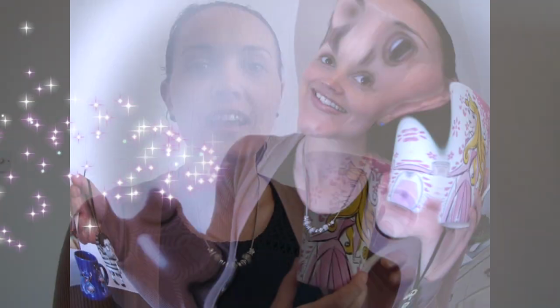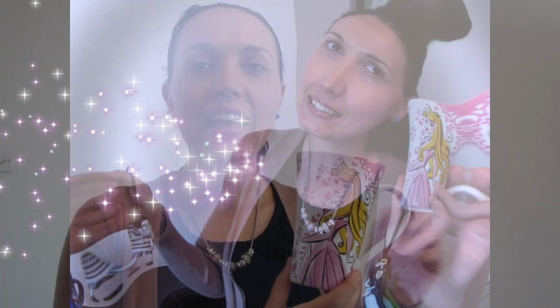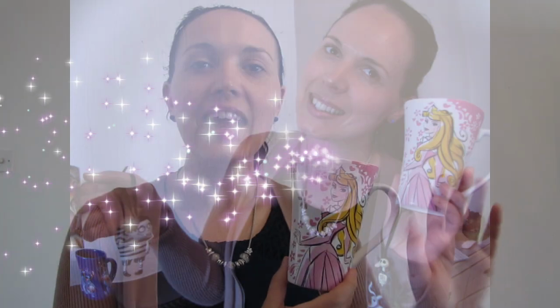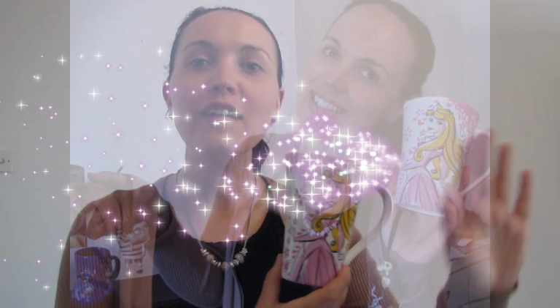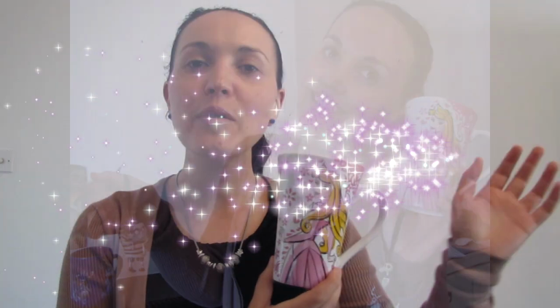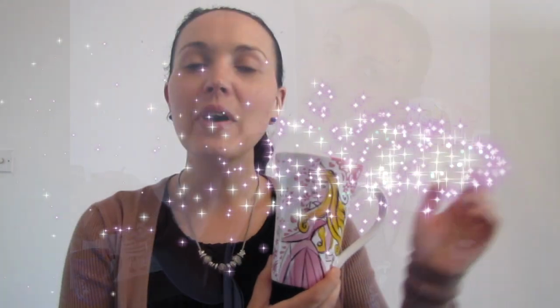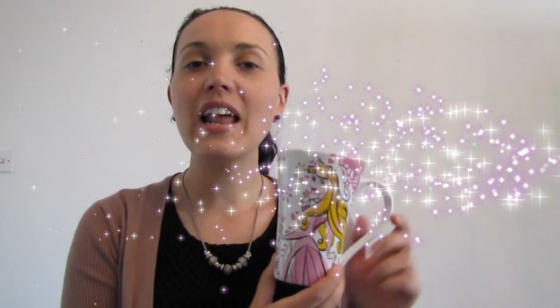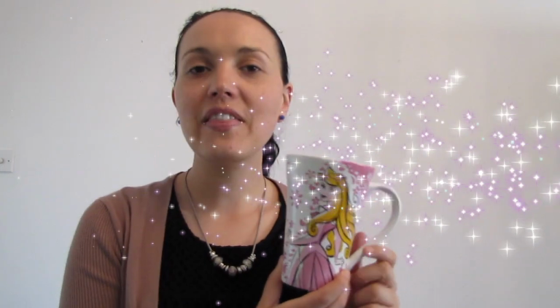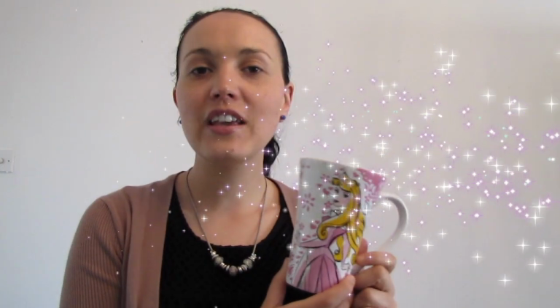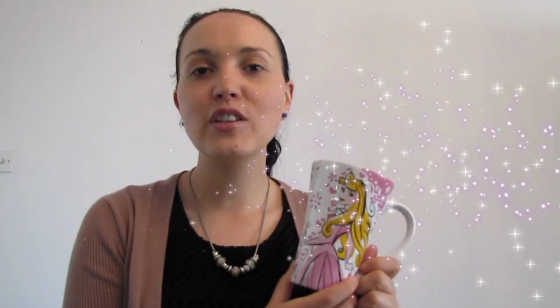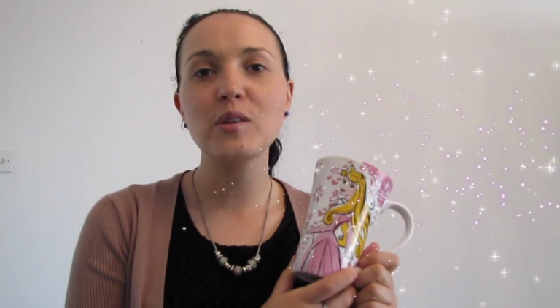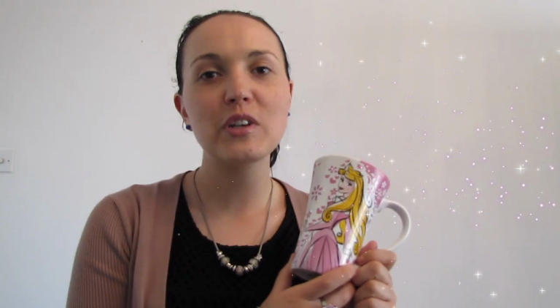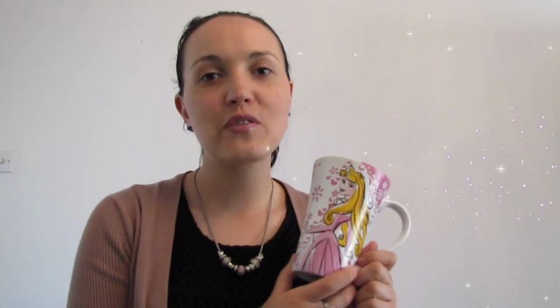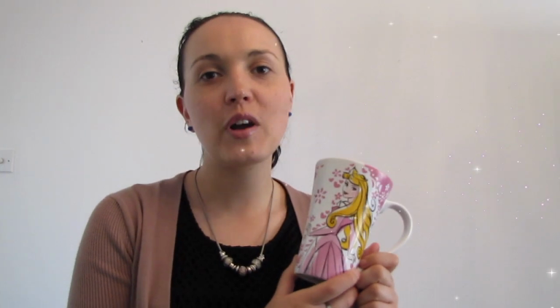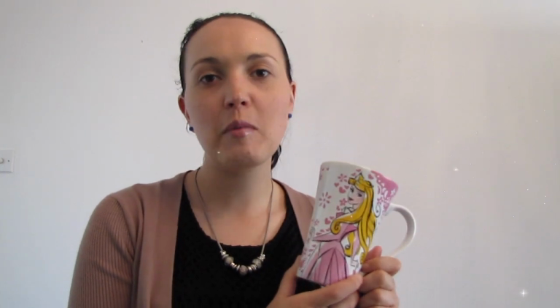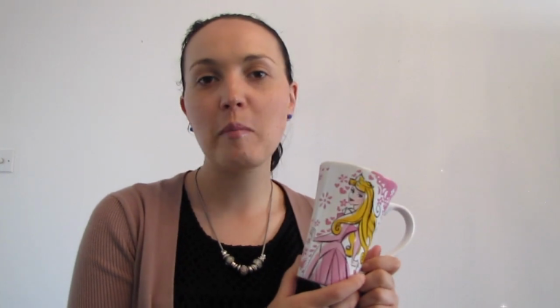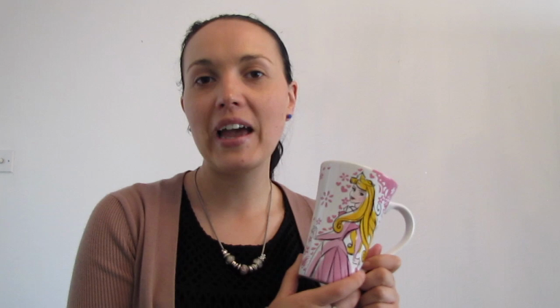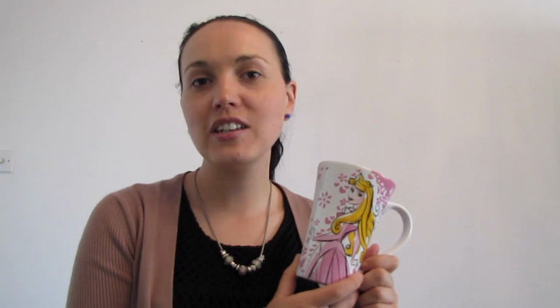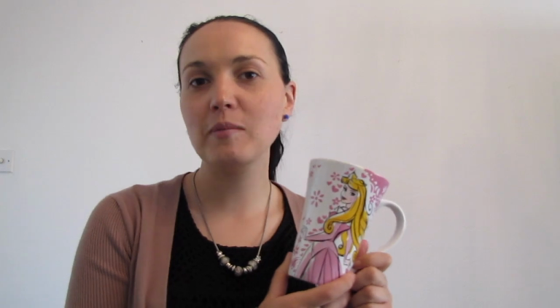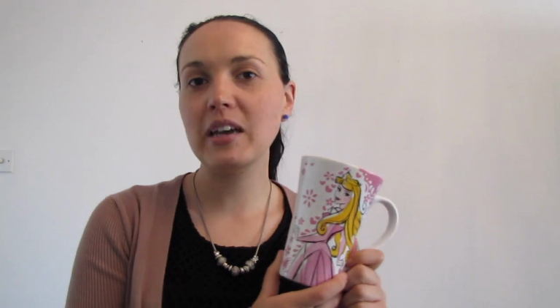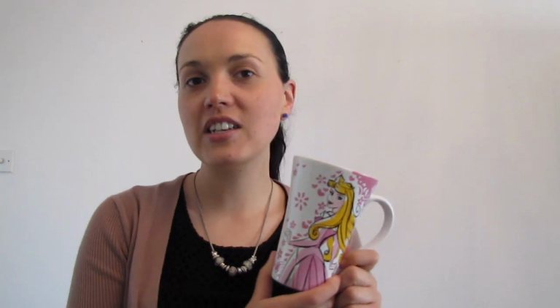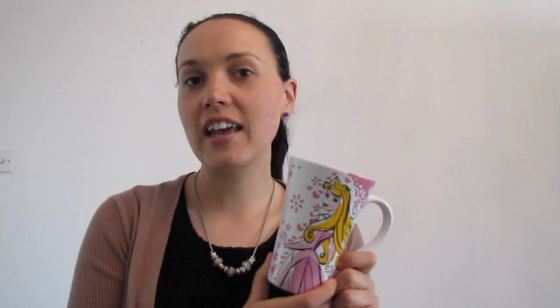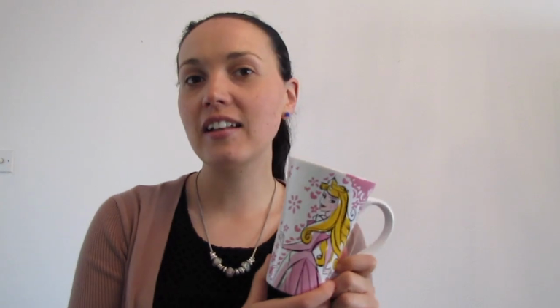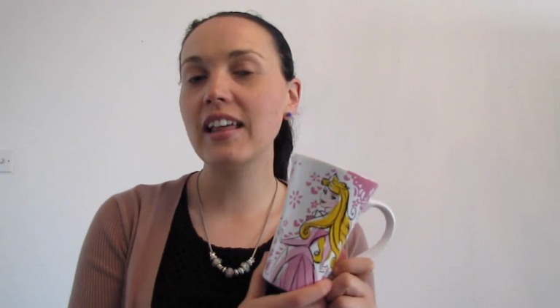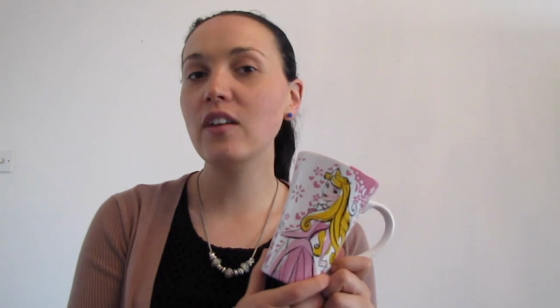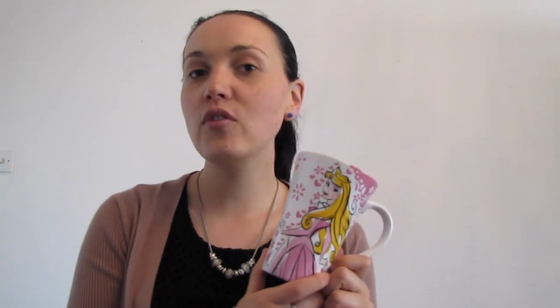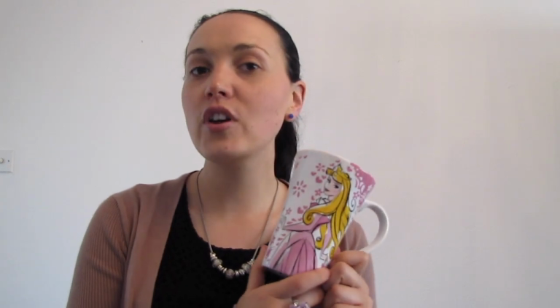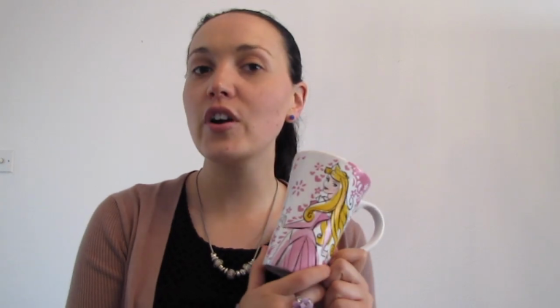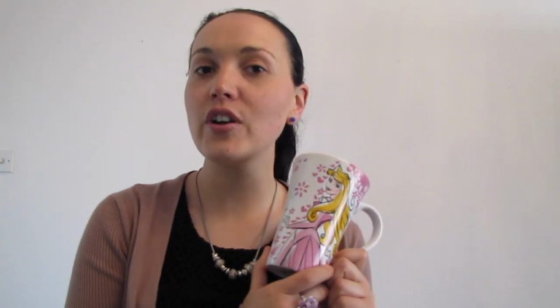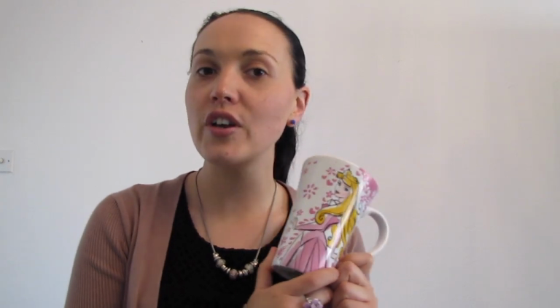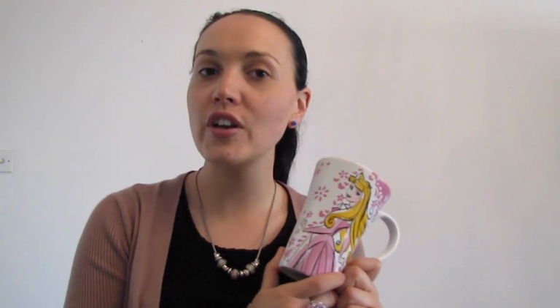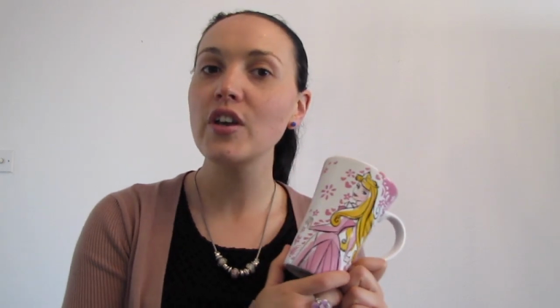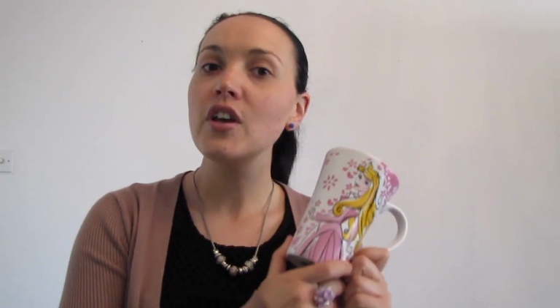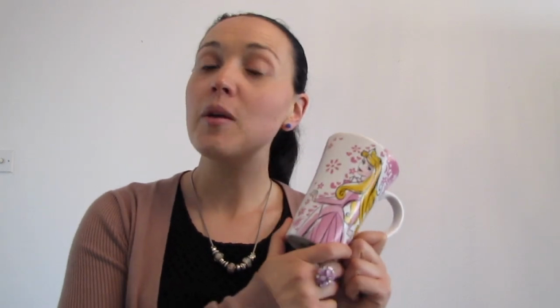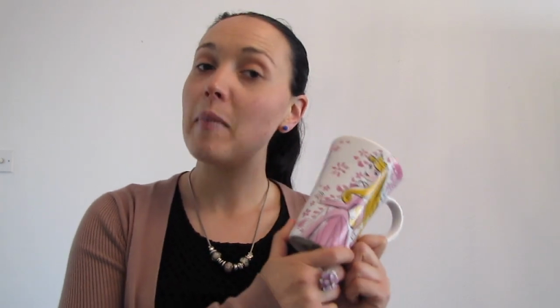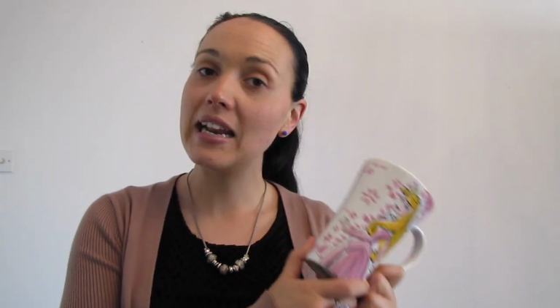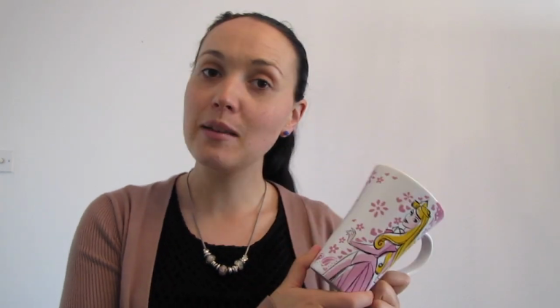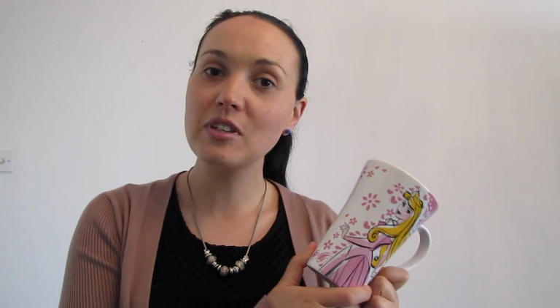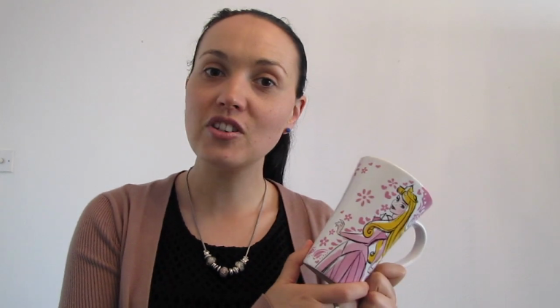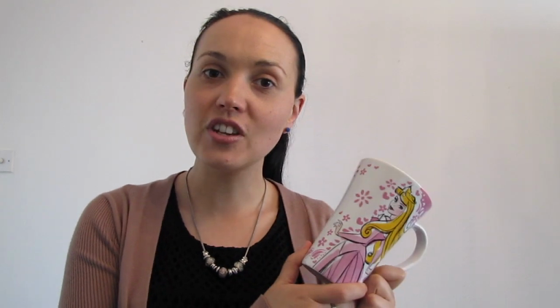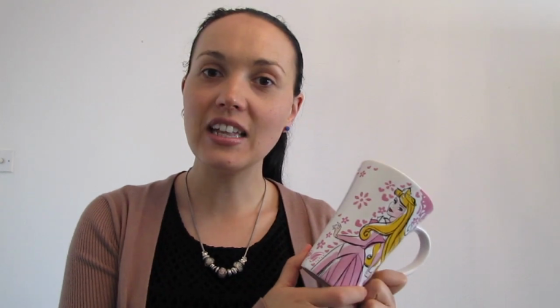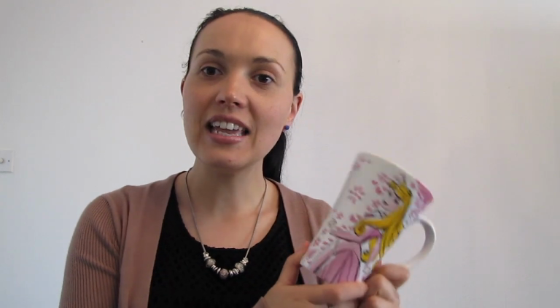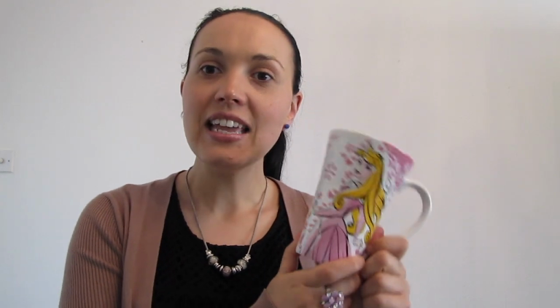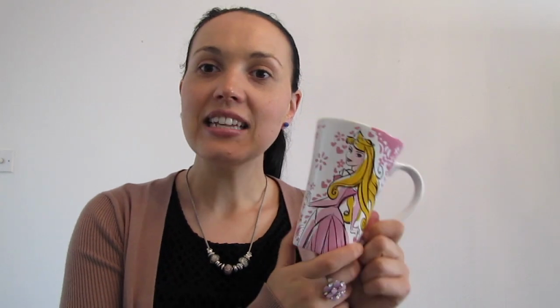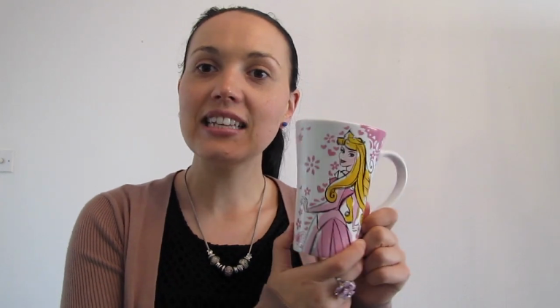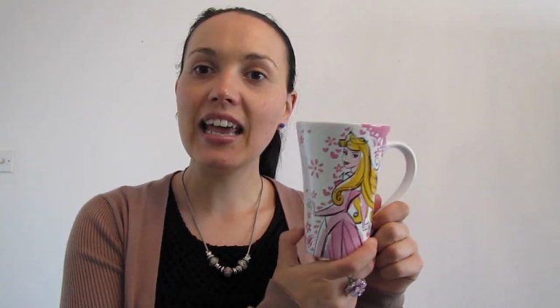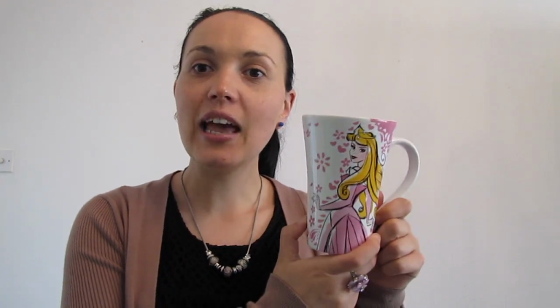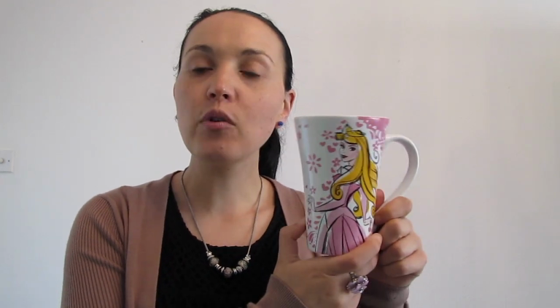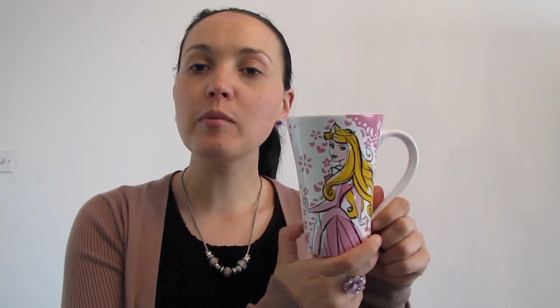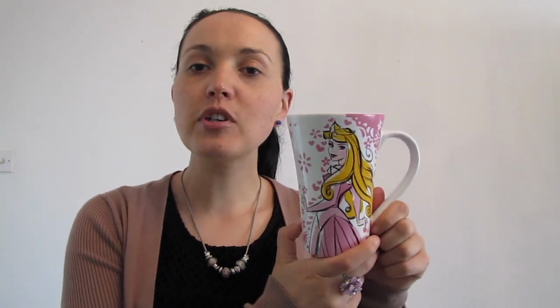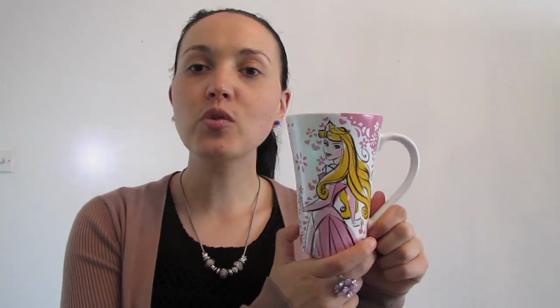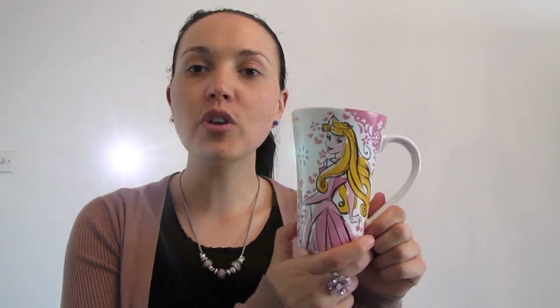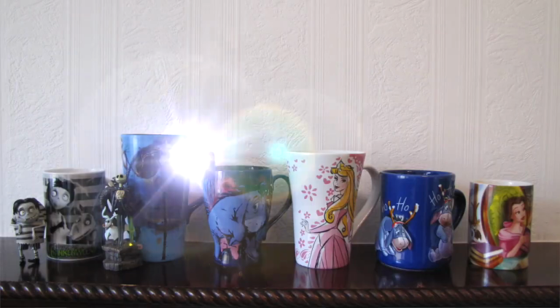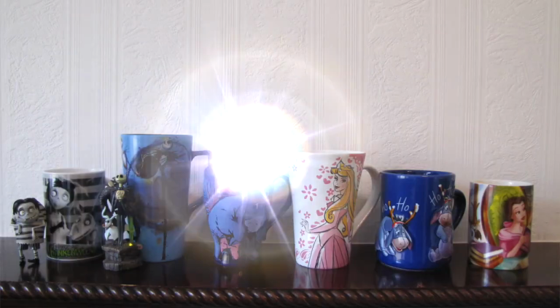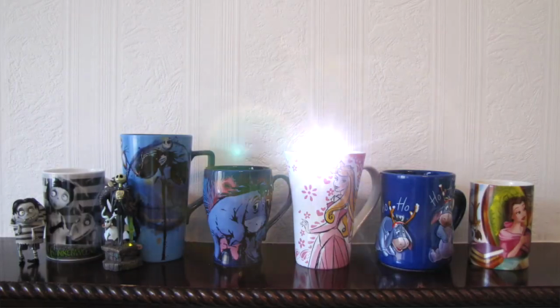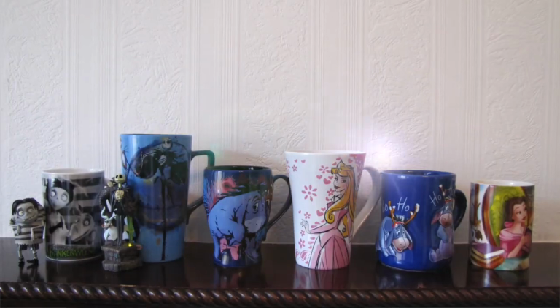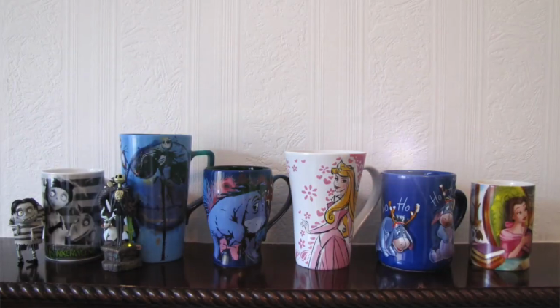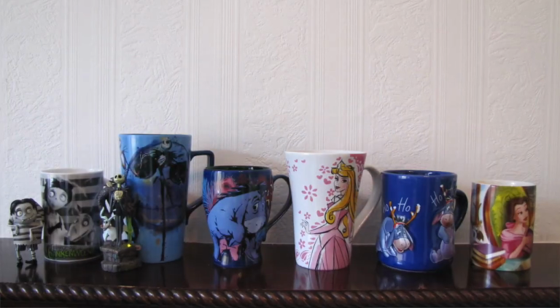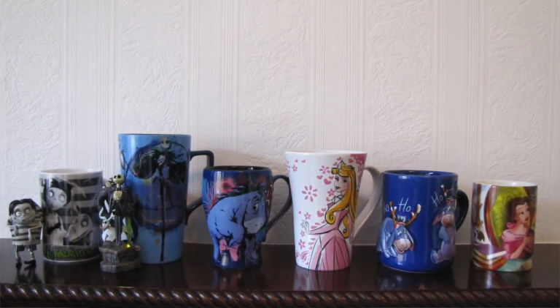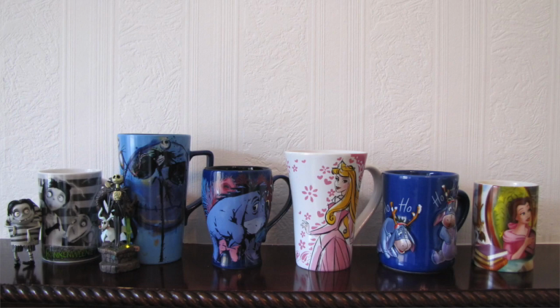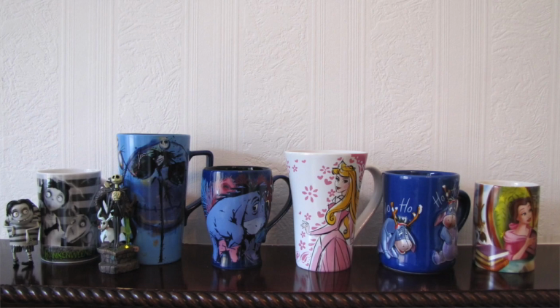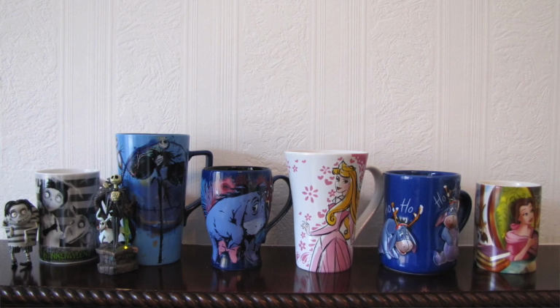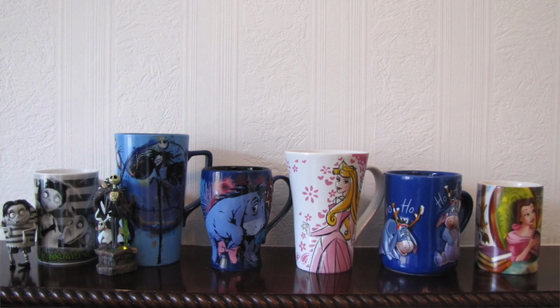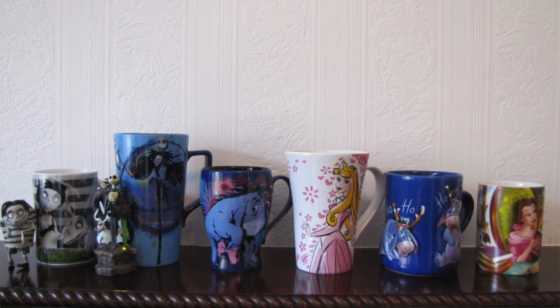Hi everyone and thank you so much for coming back to my channel. If you are new, my name is Julie. Today I'm going to be showing a Disney mug collection.